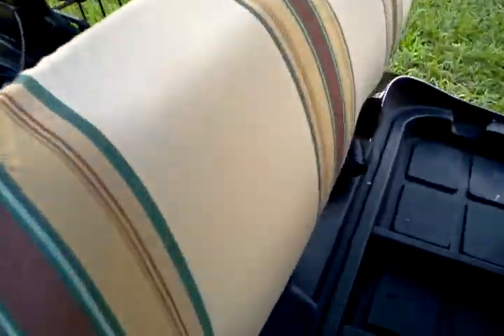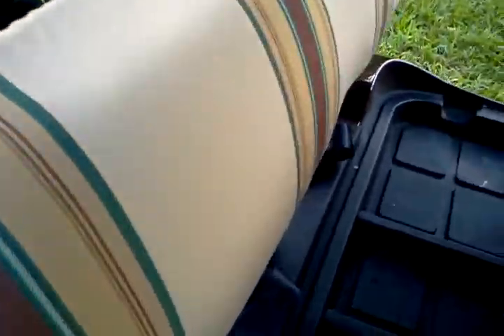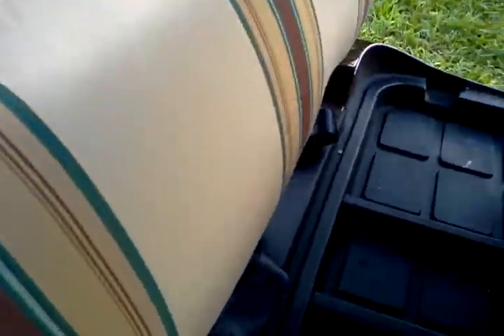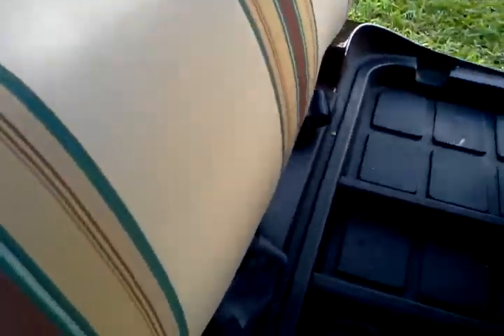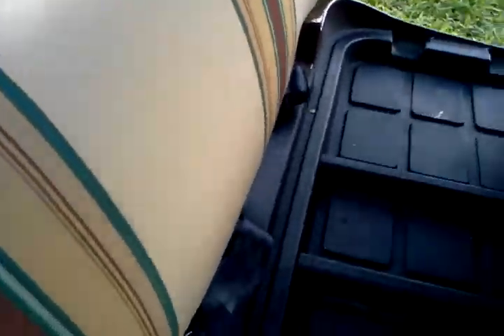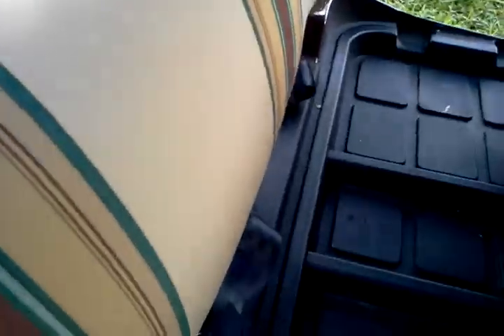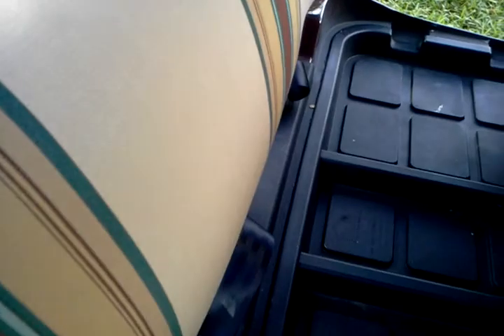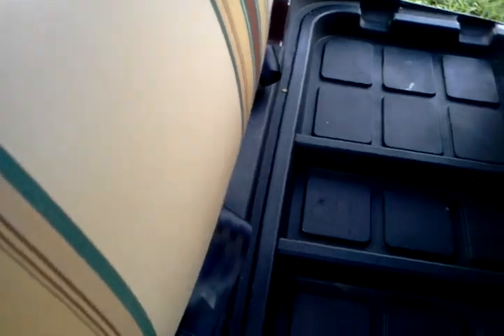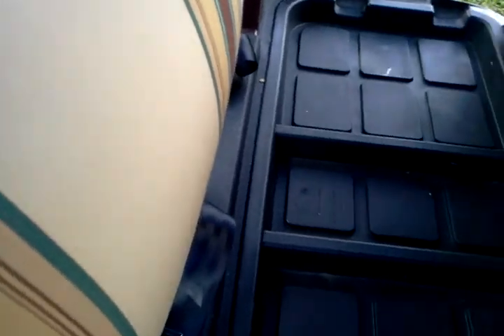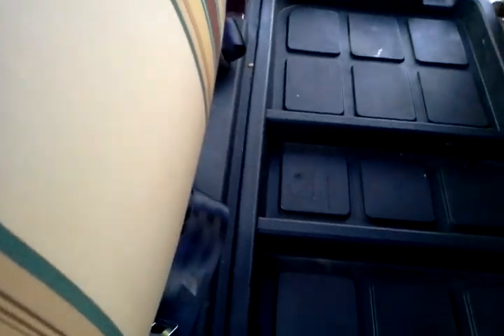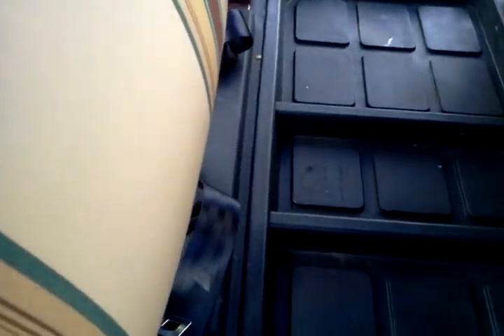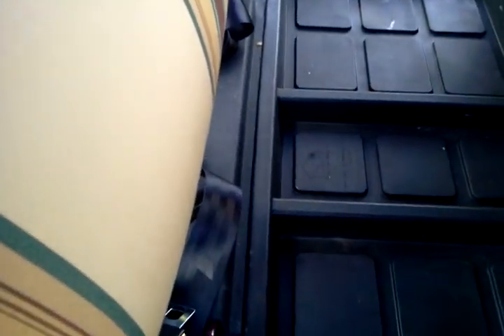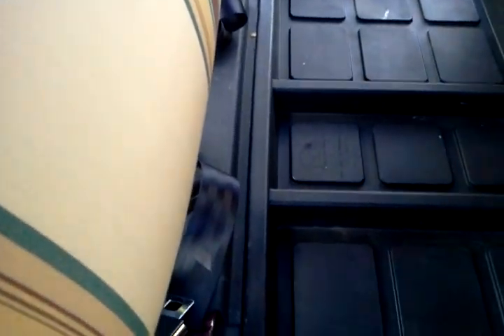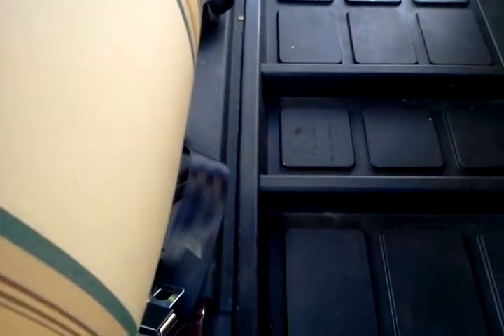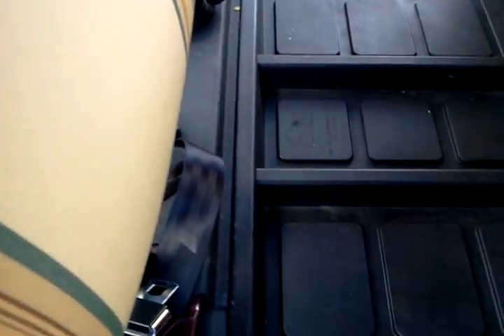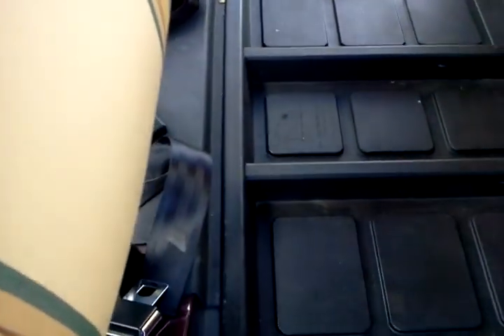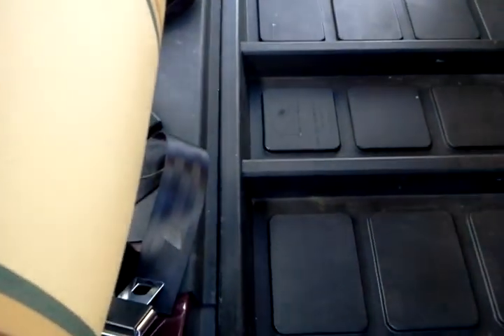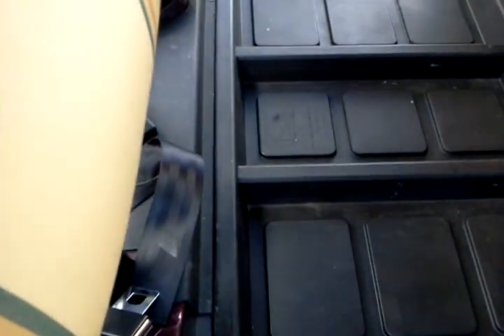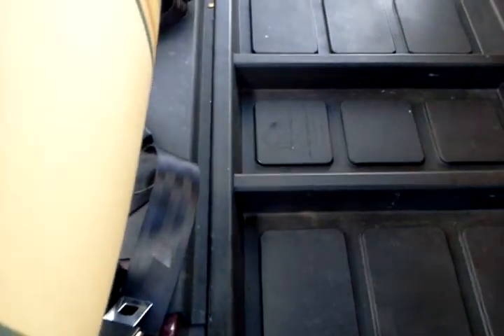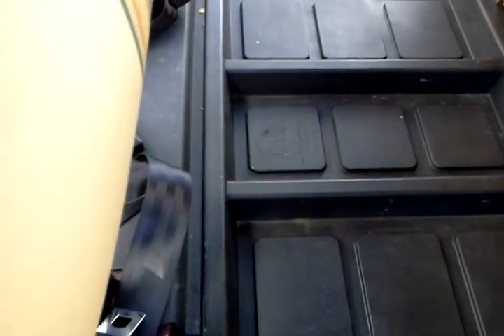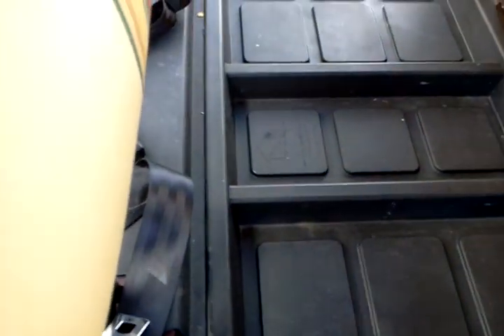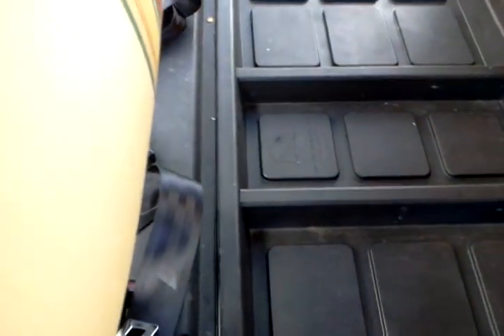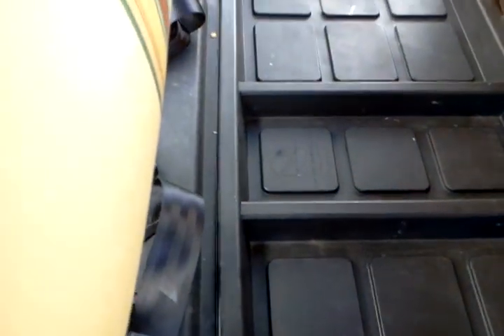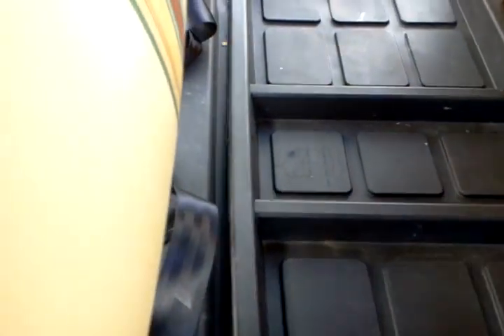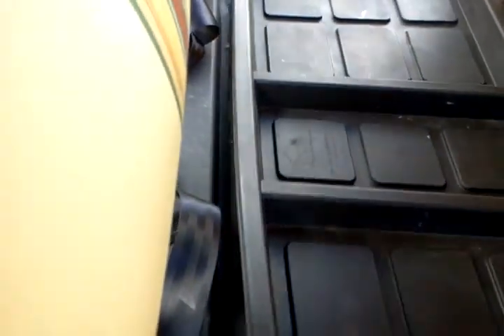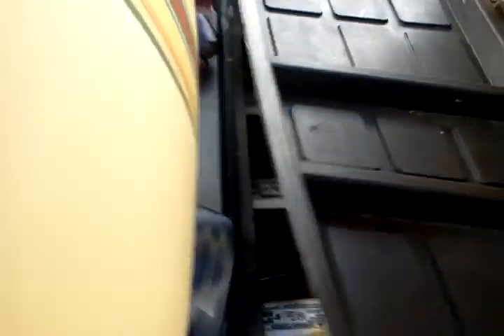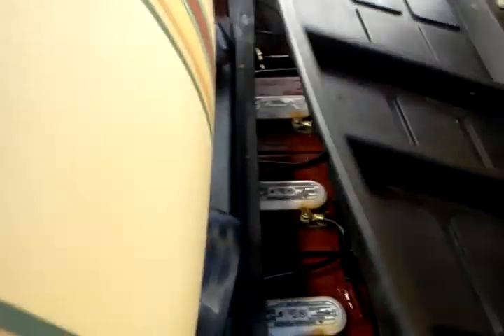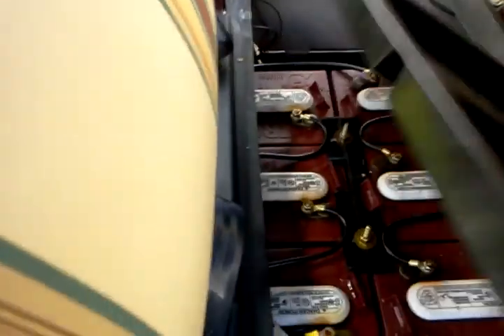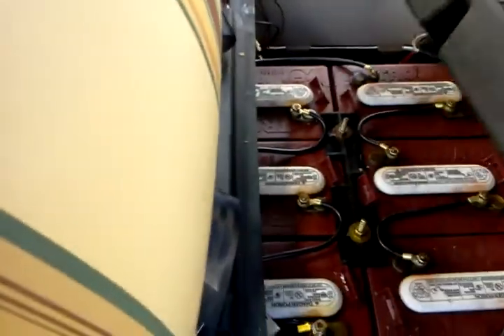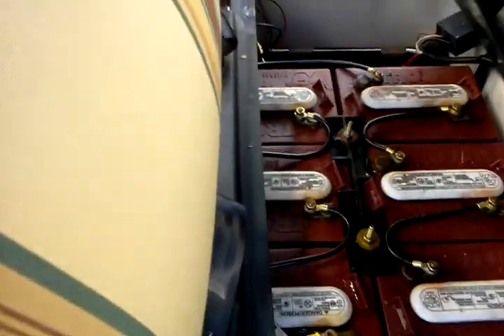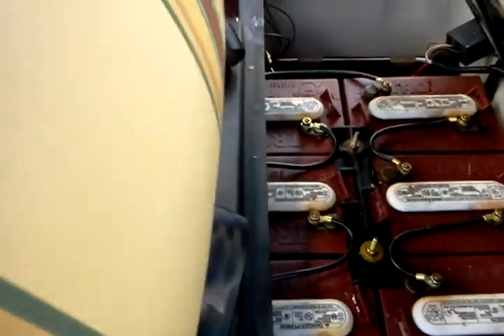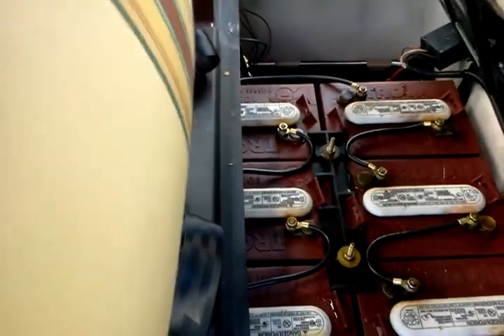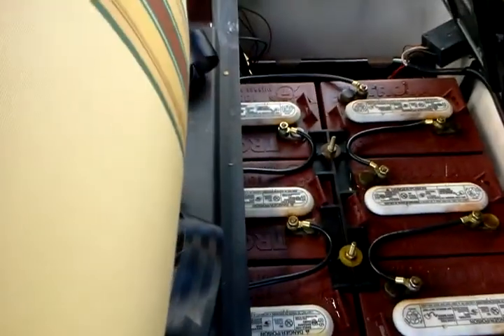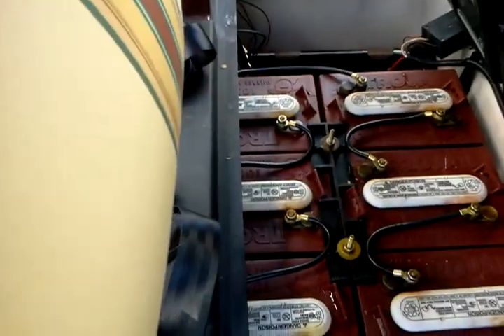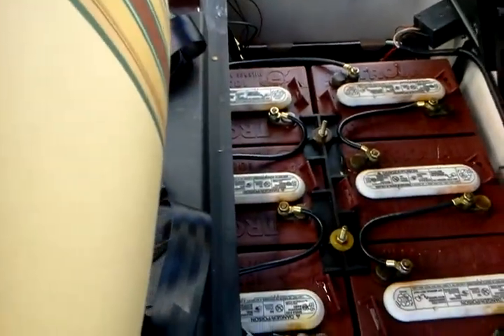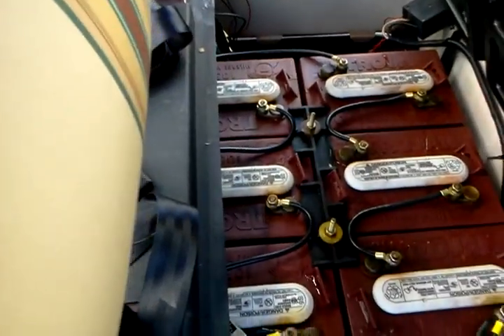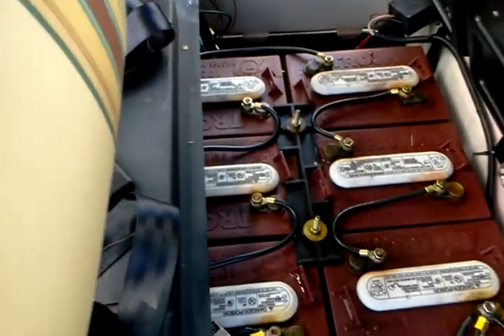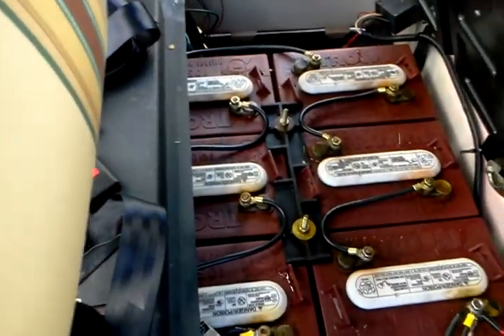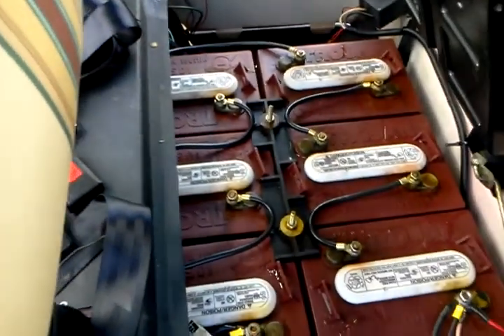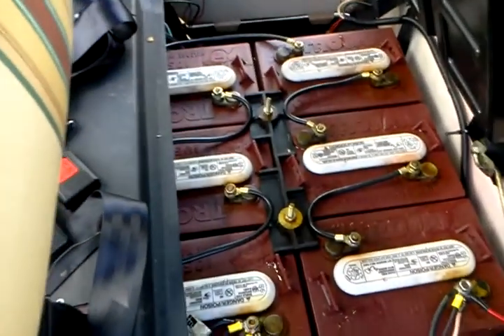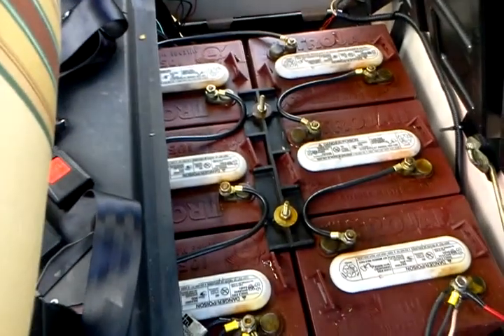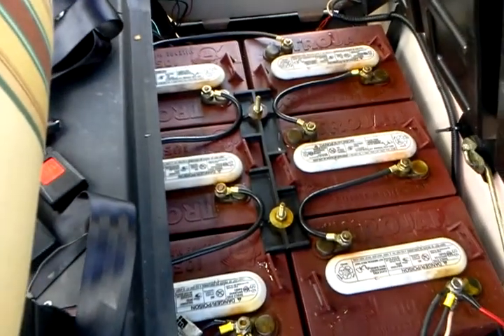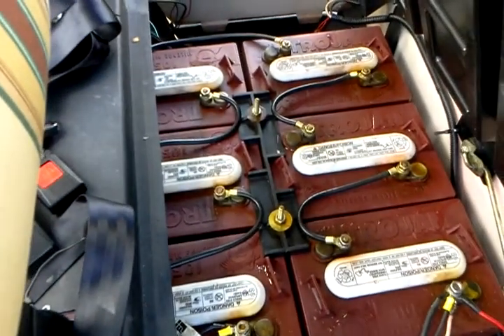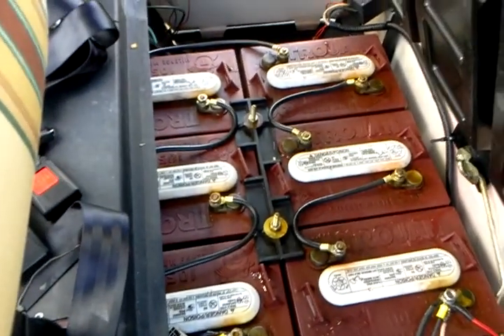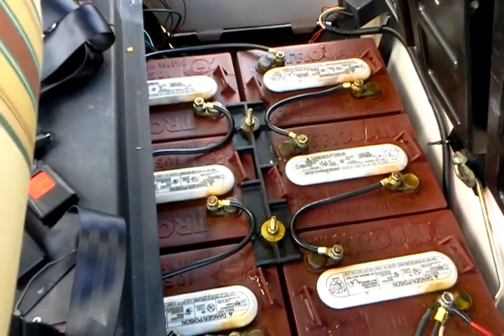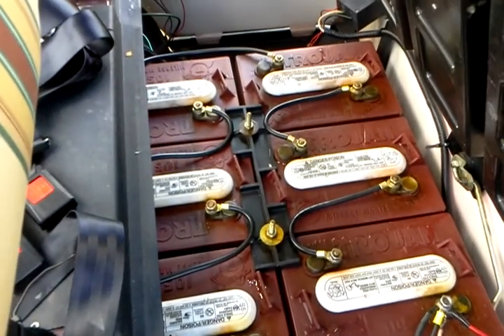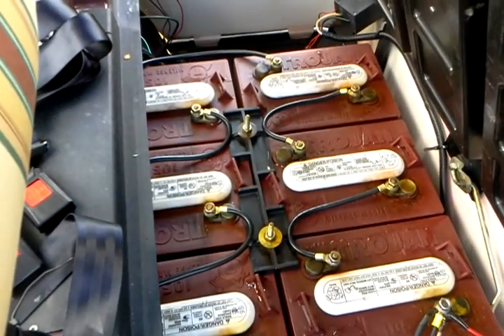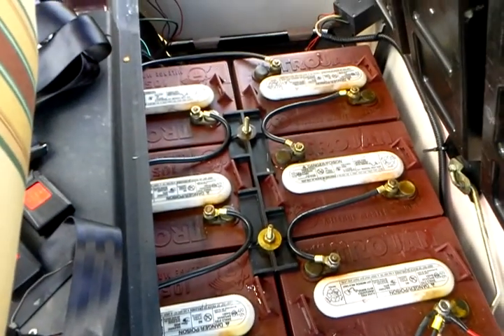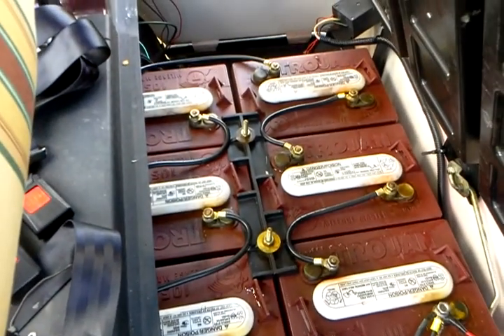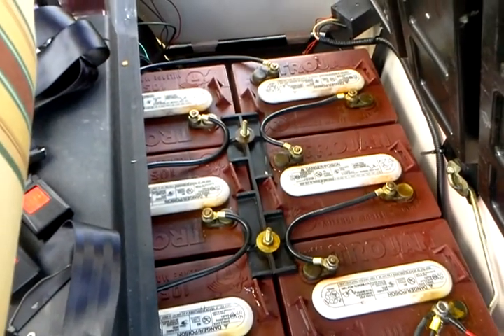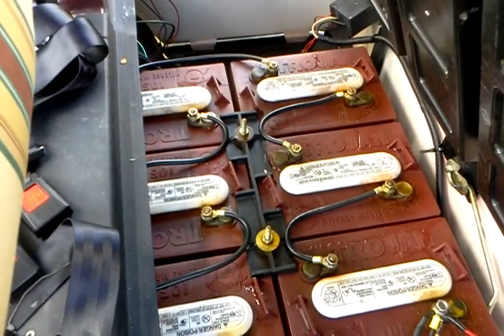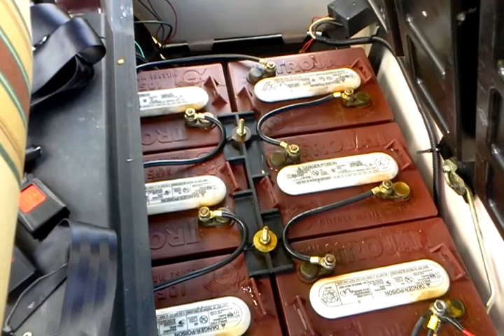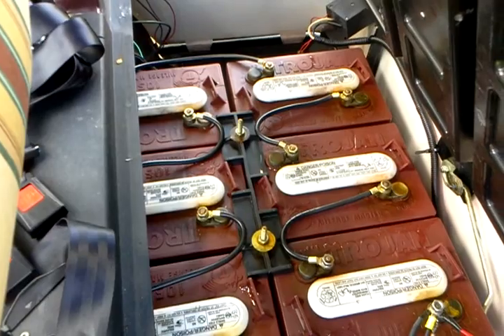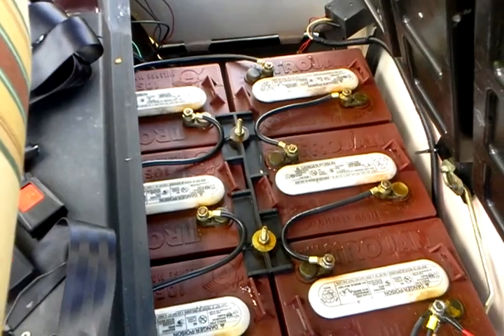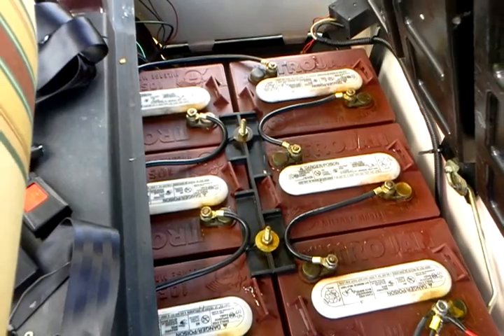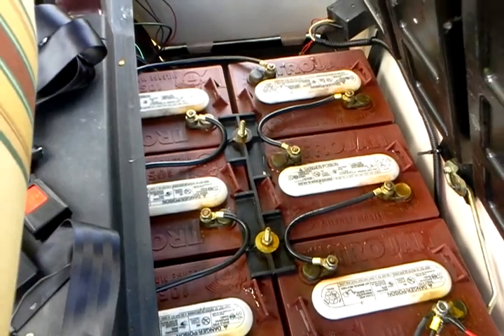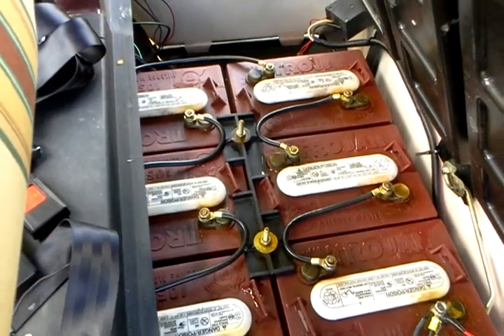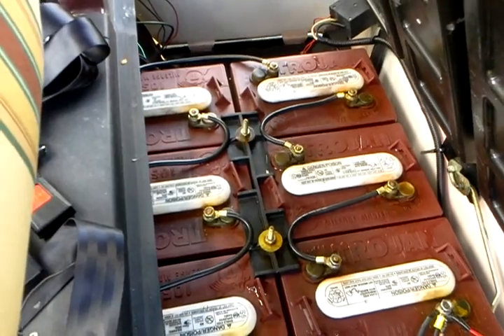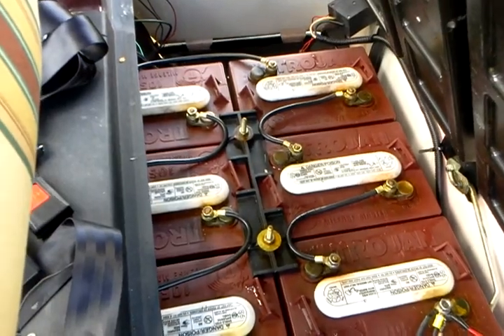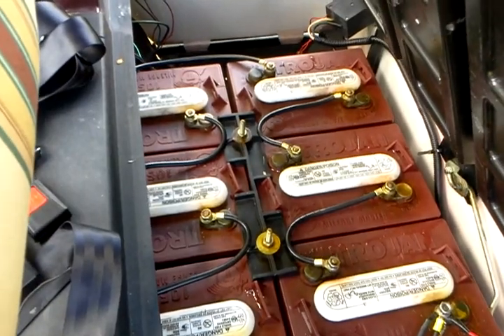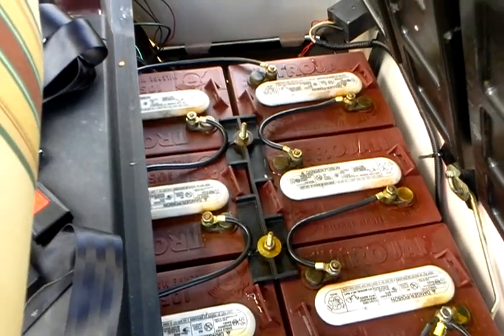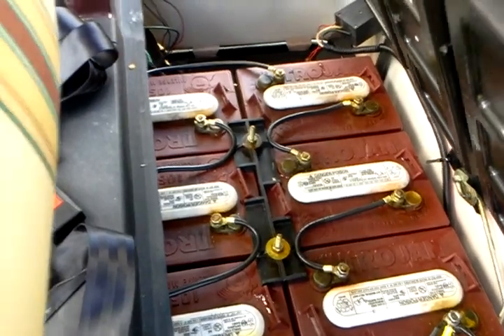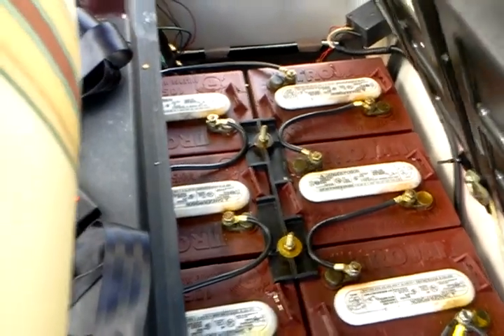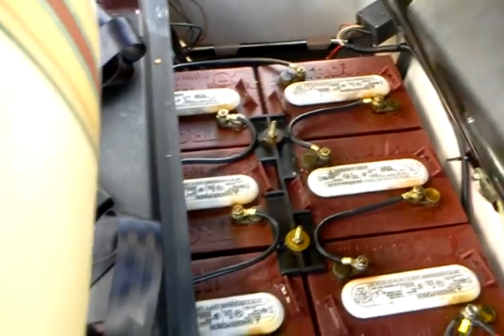It has 2010 batteries in it, a storage tray, and the batteries are all cleaned up.